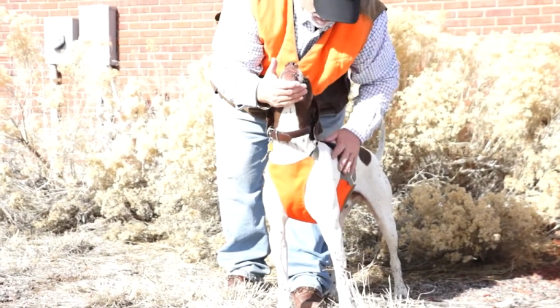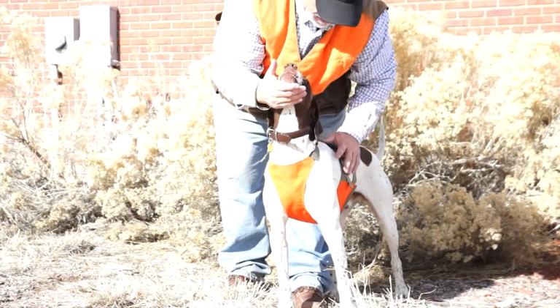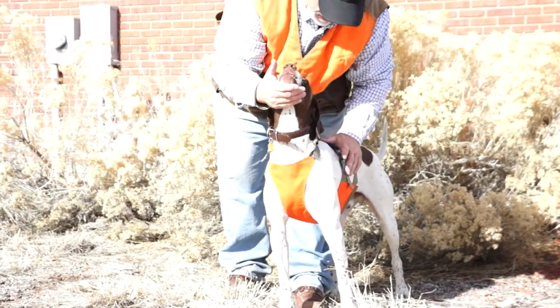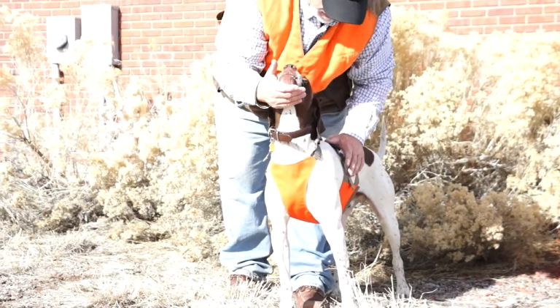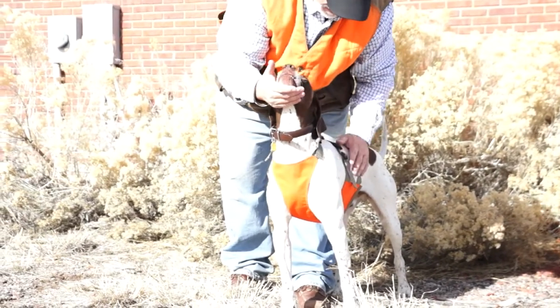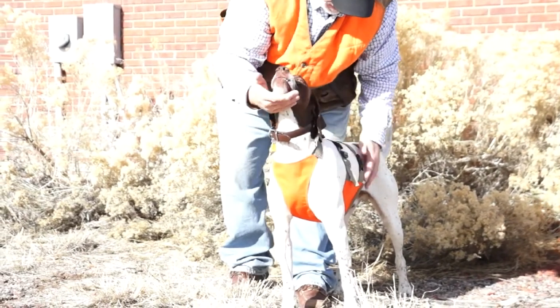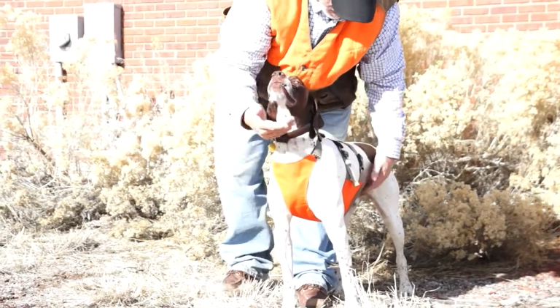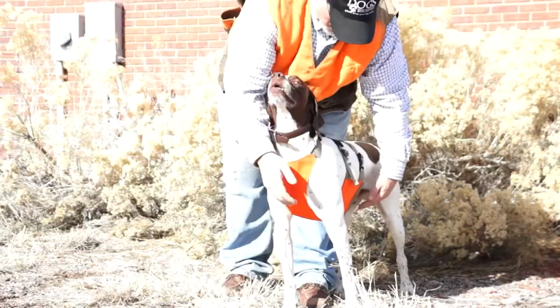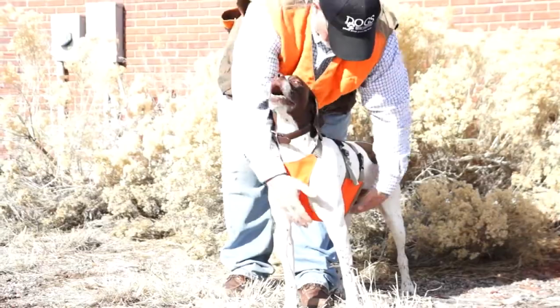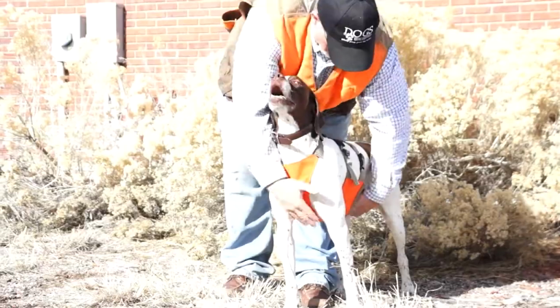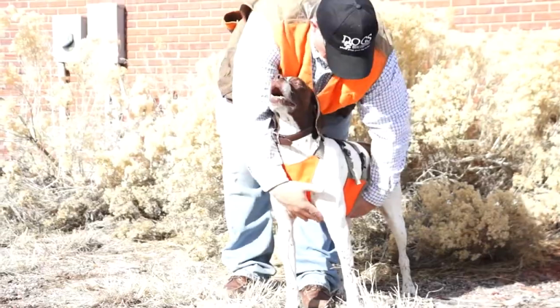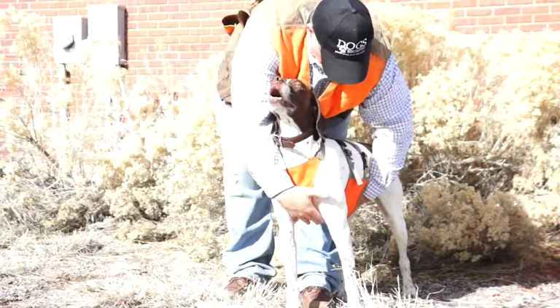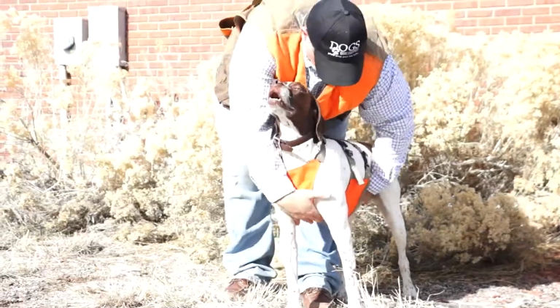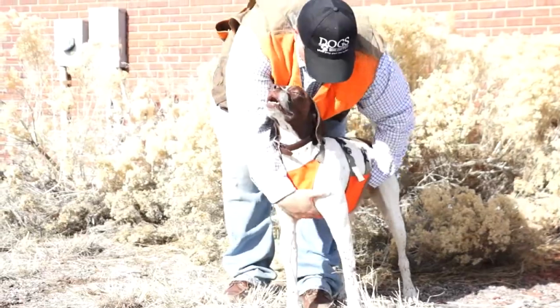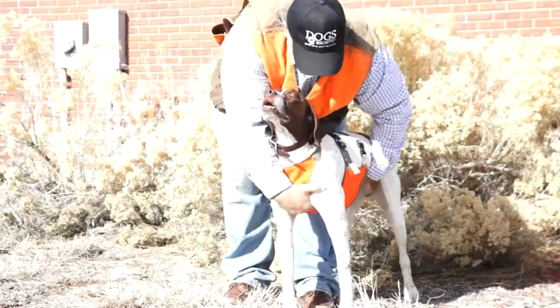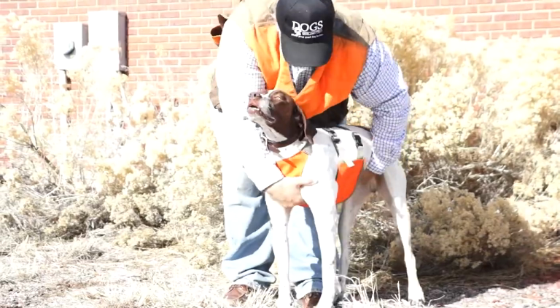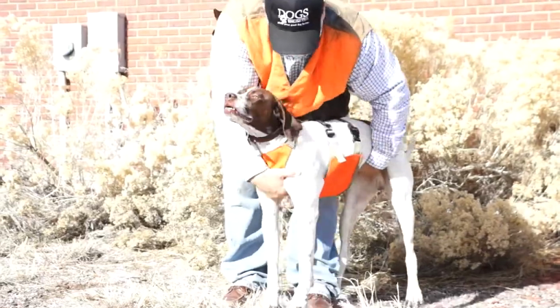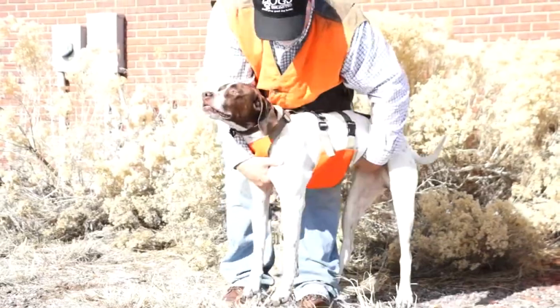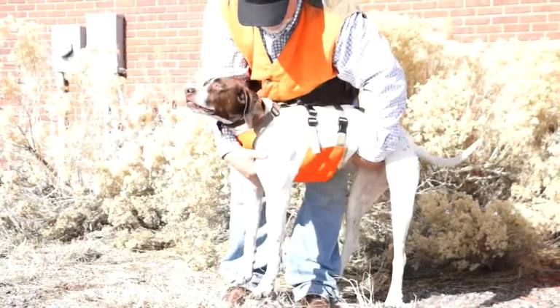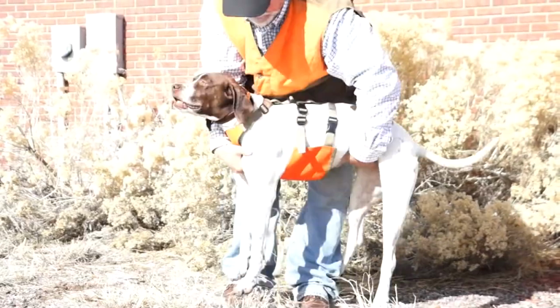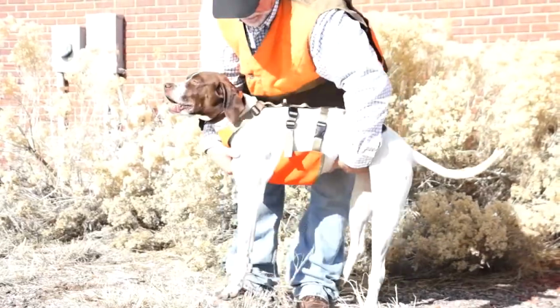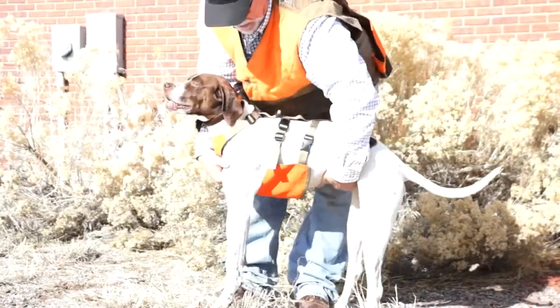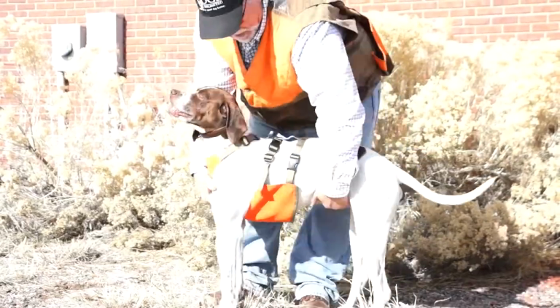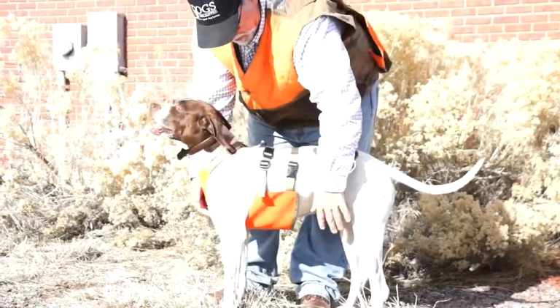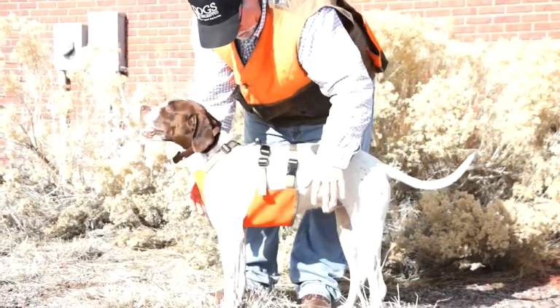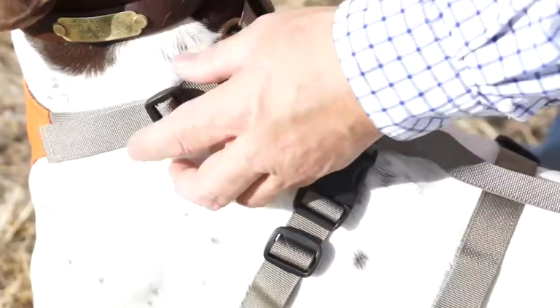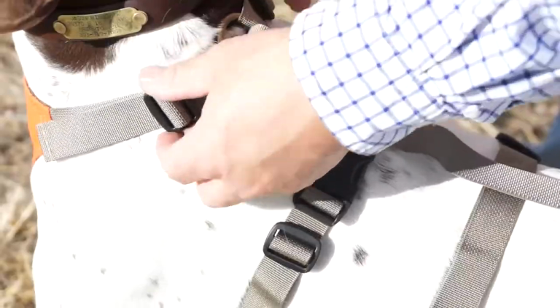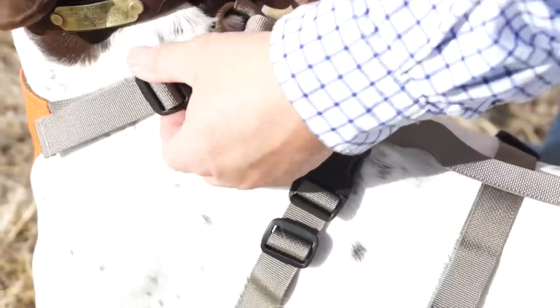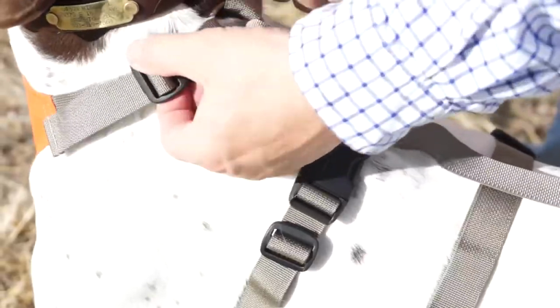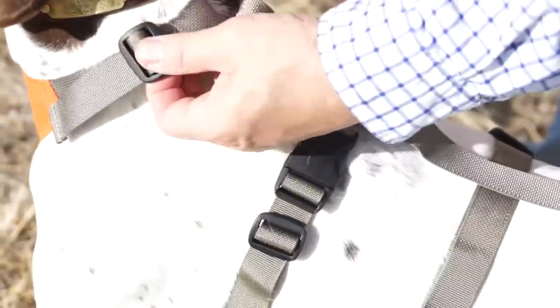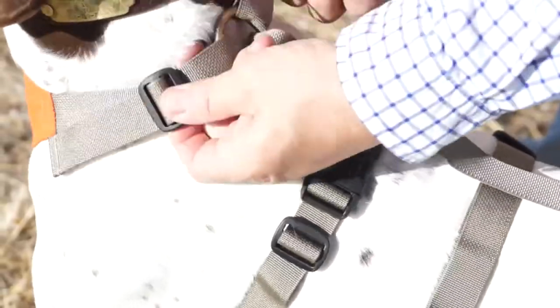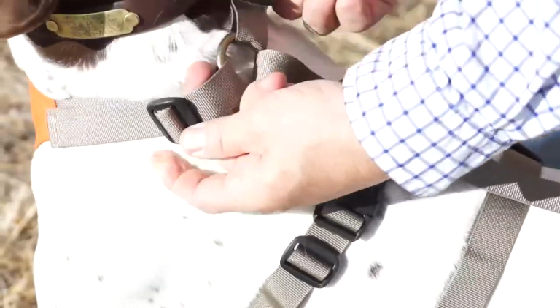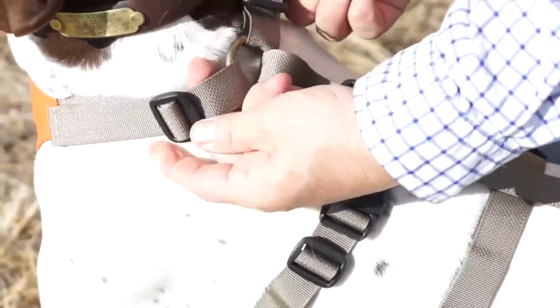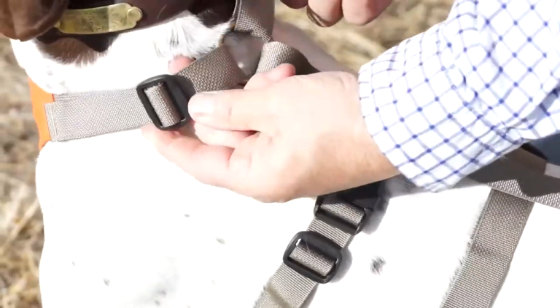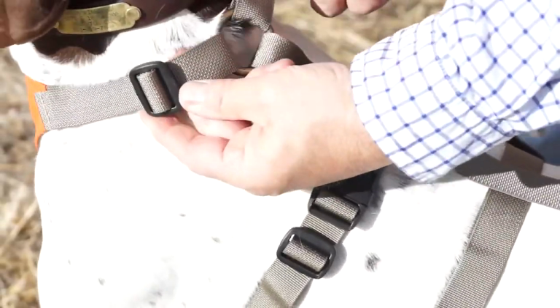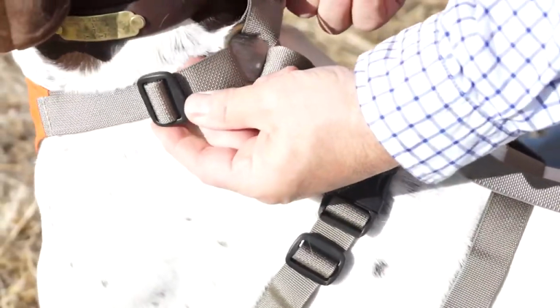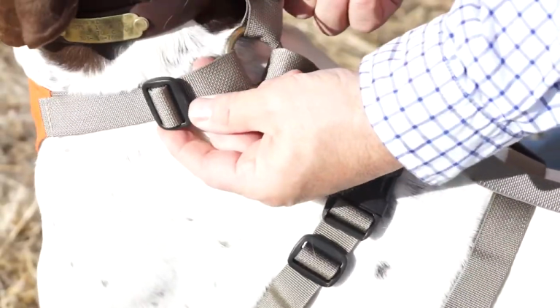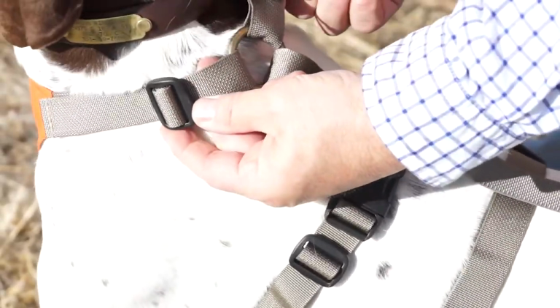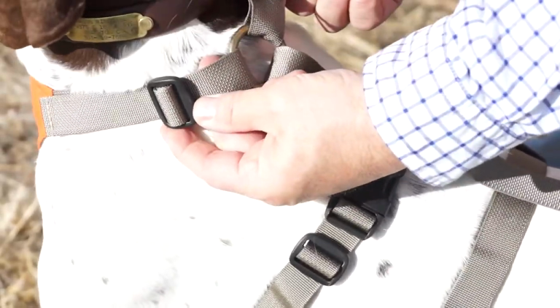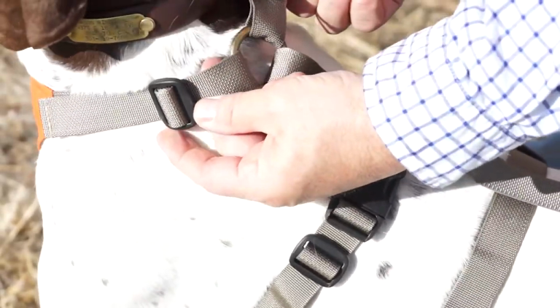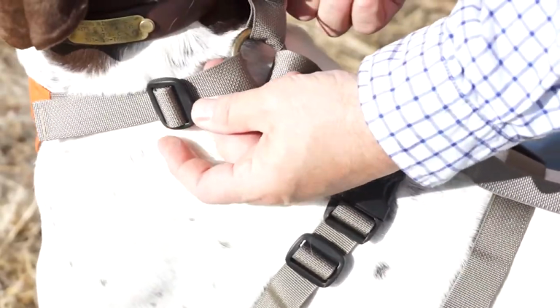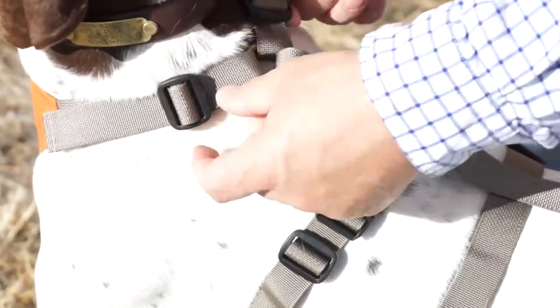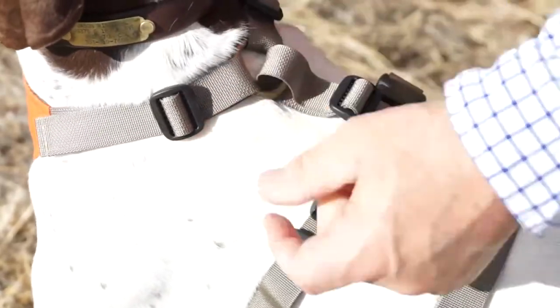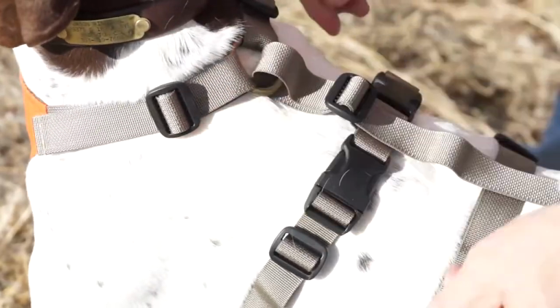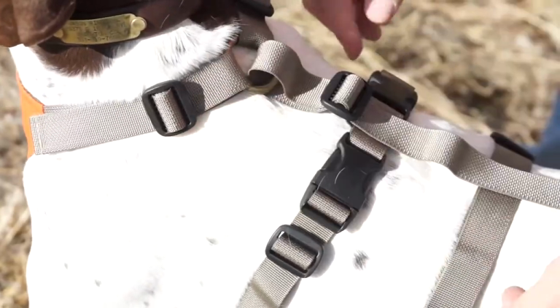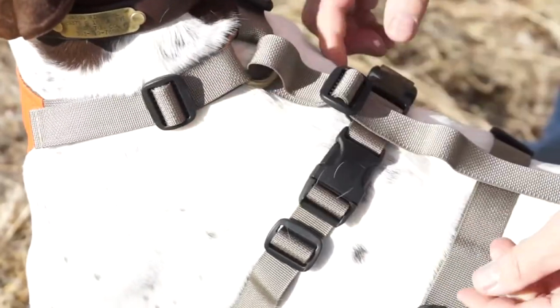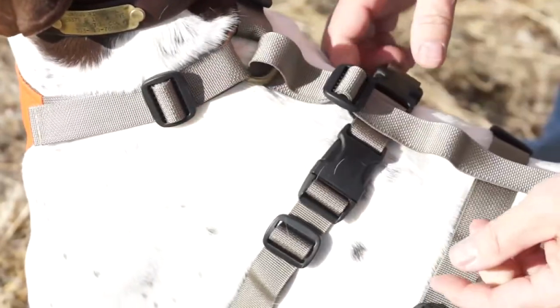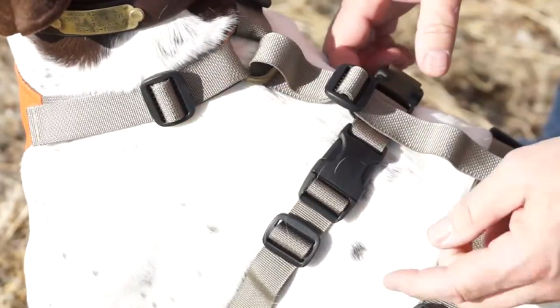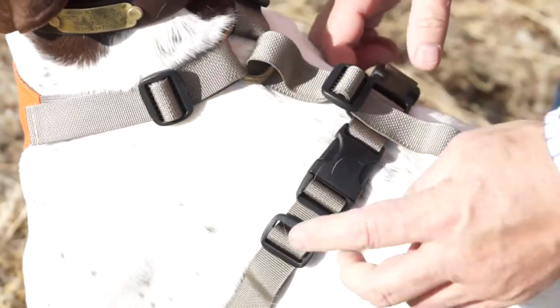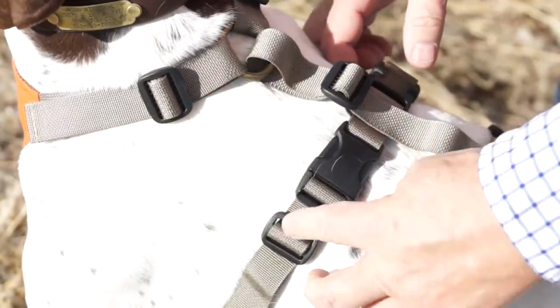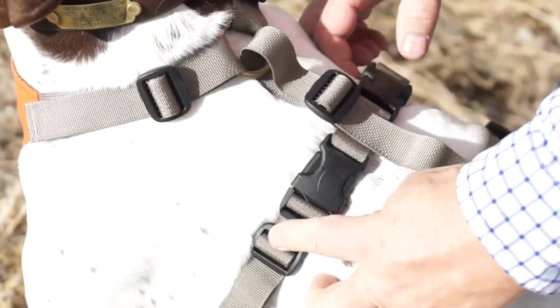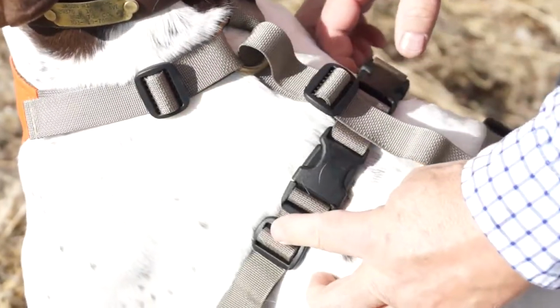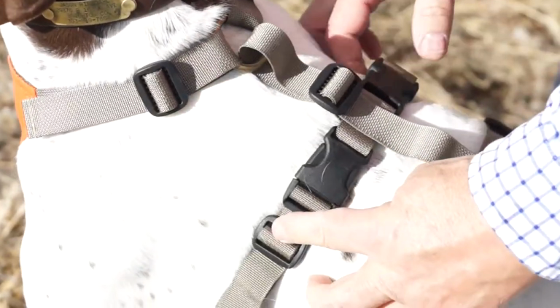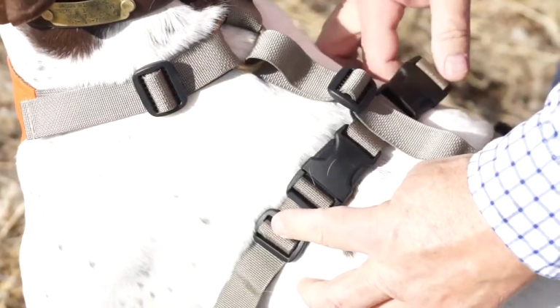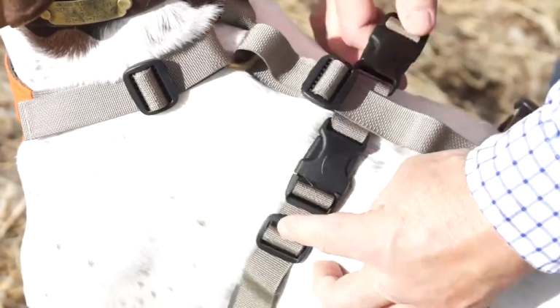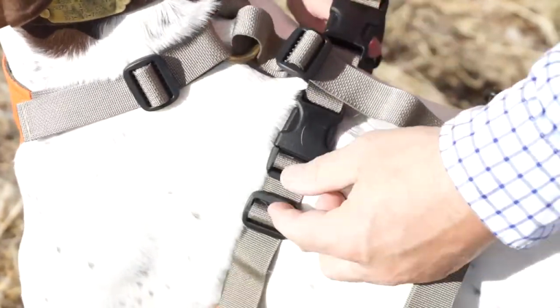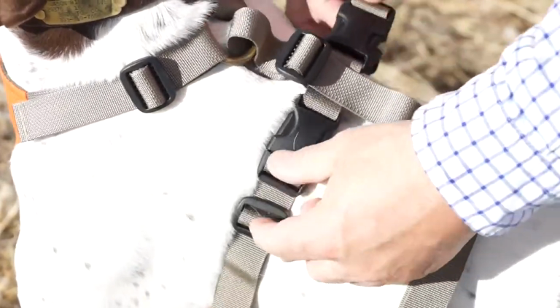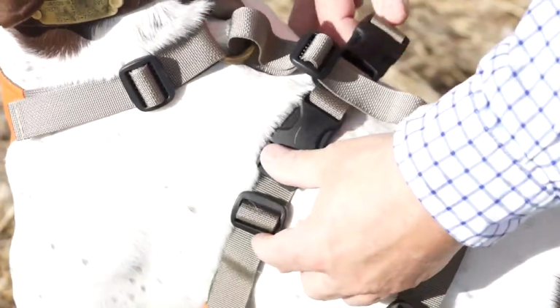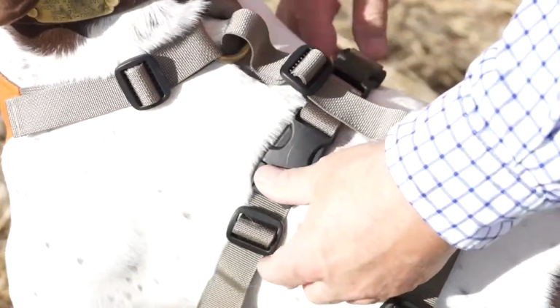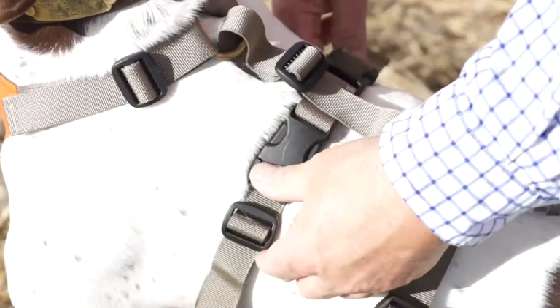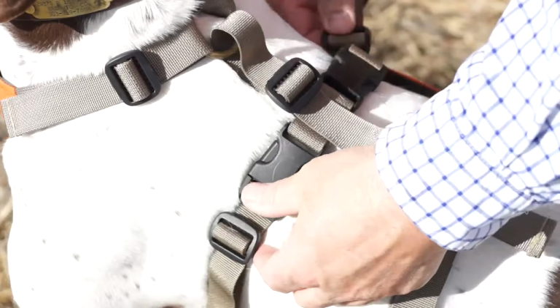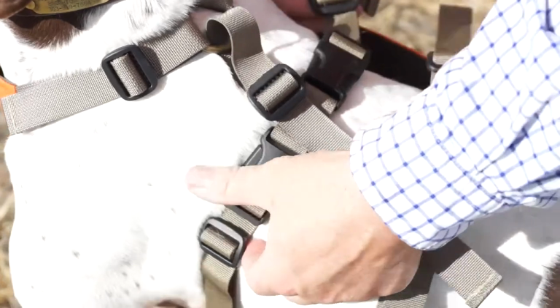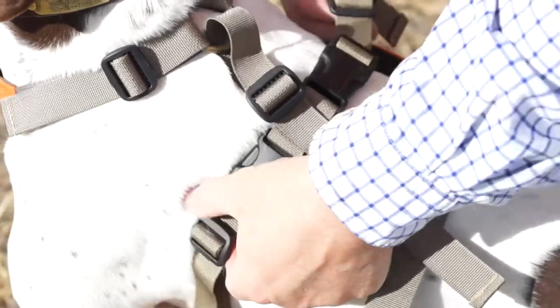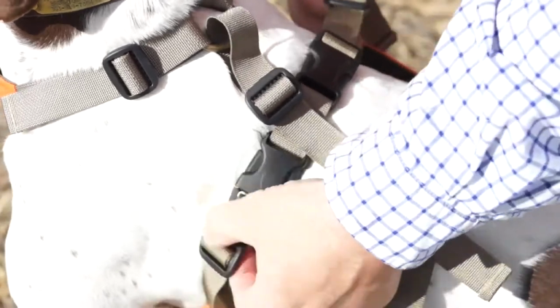Fantastic. It's got one, two, three, four, five adjustment points.